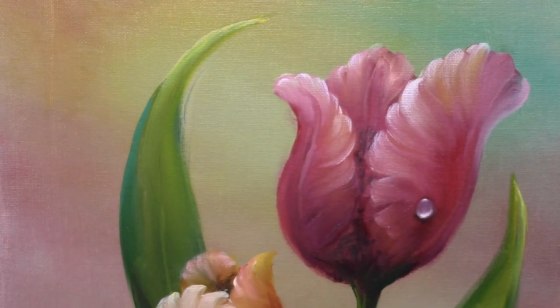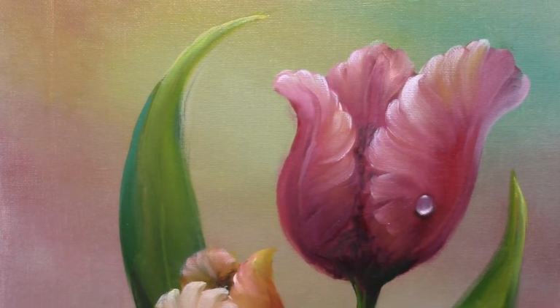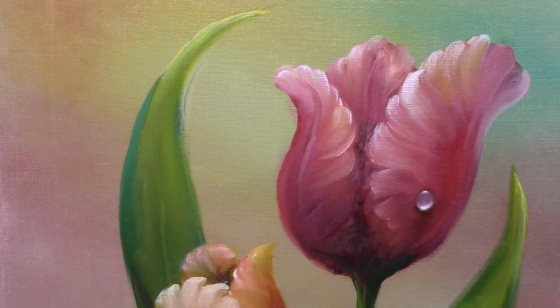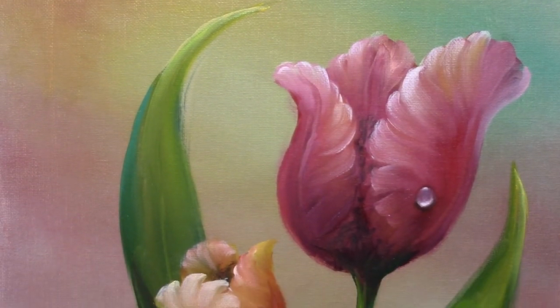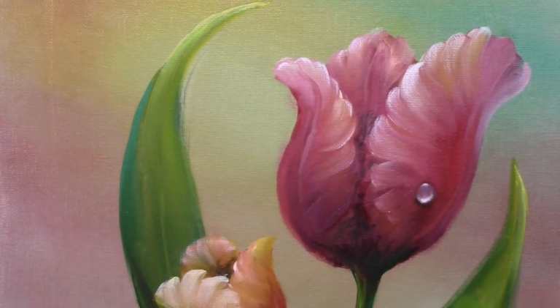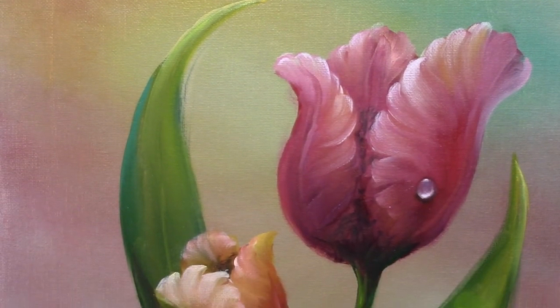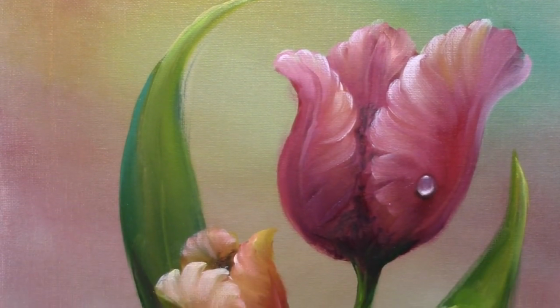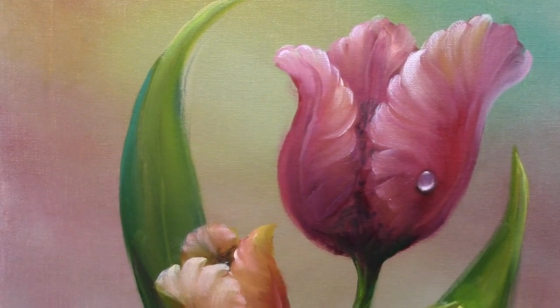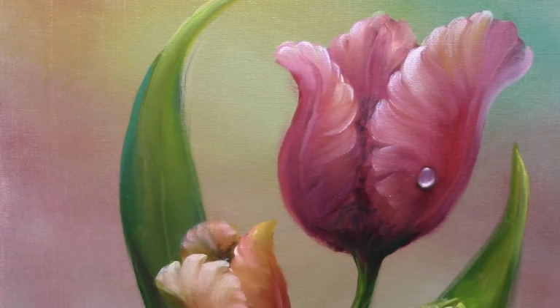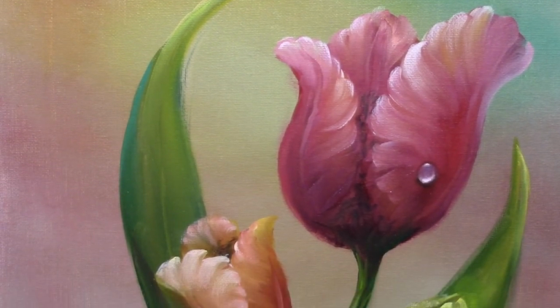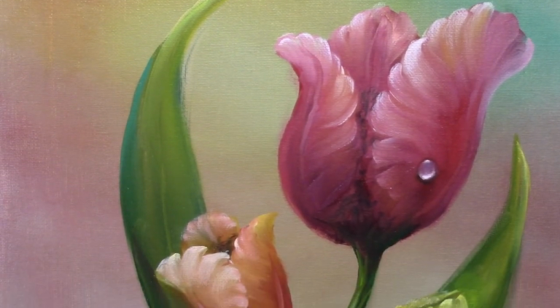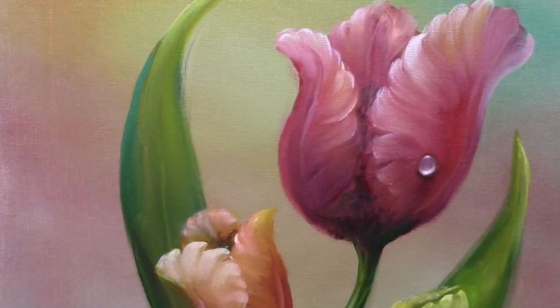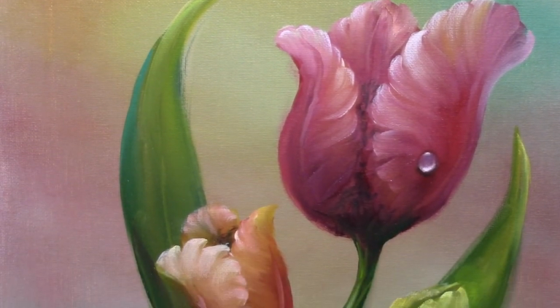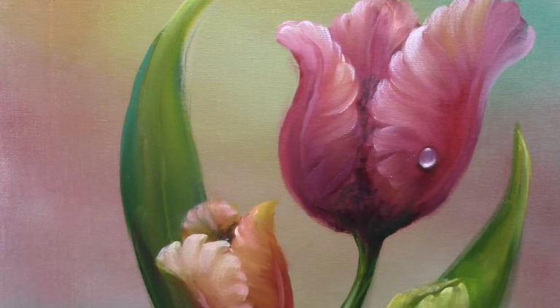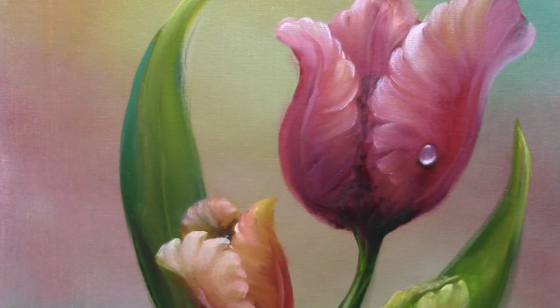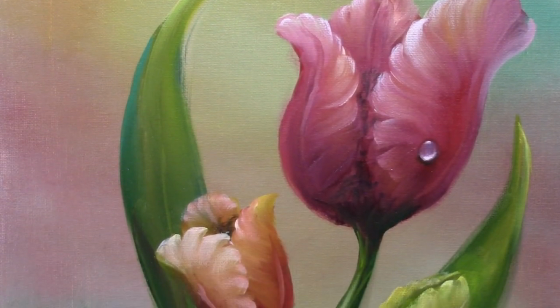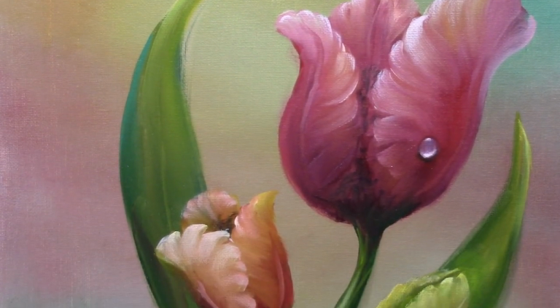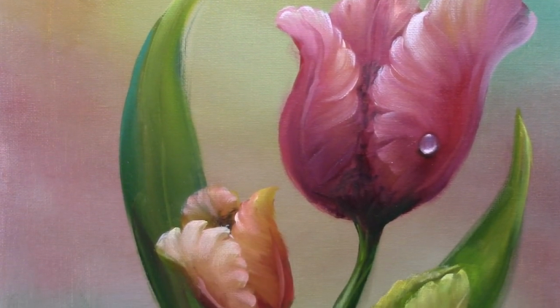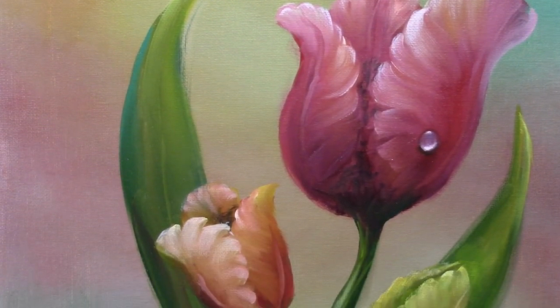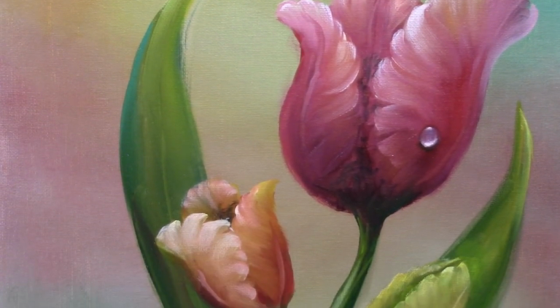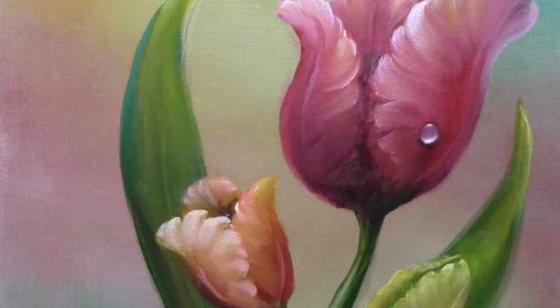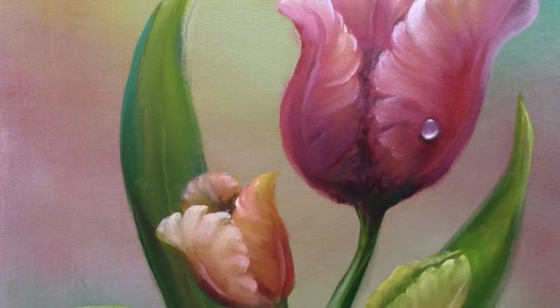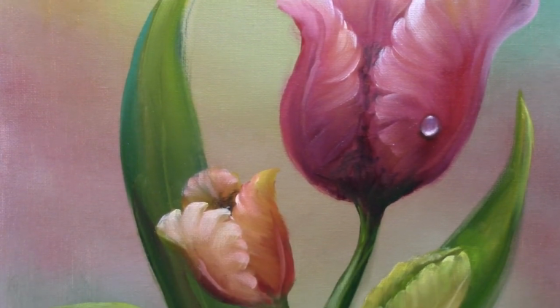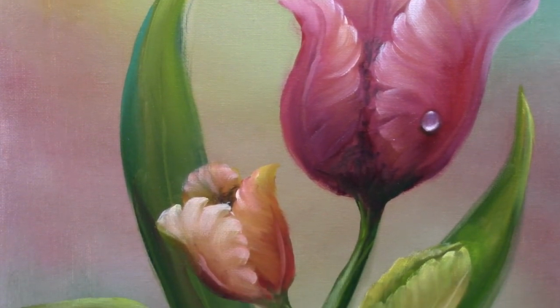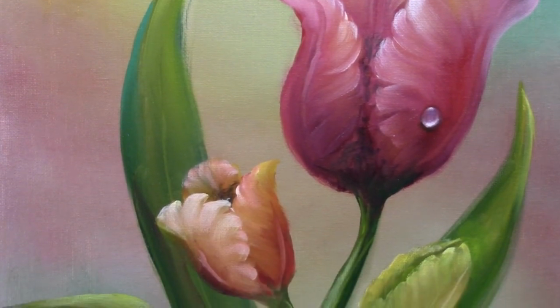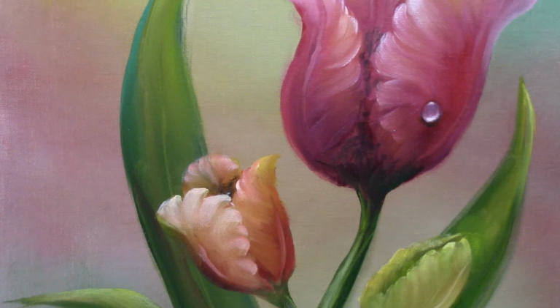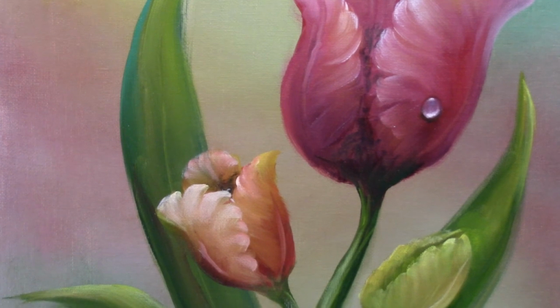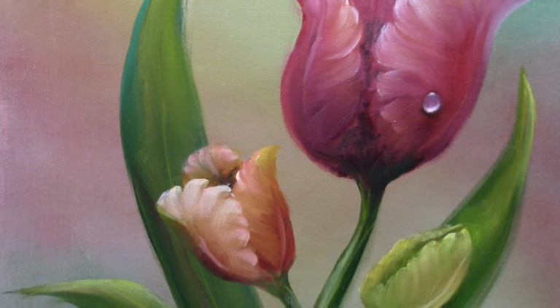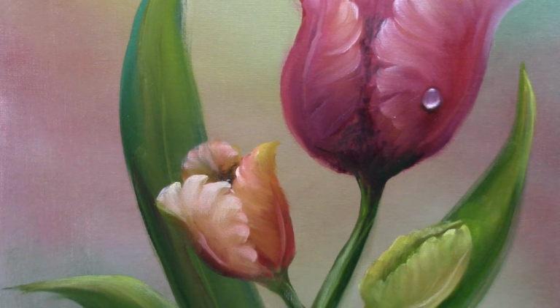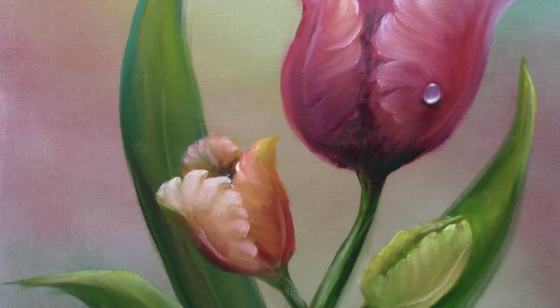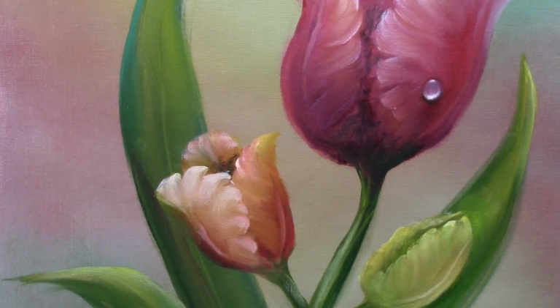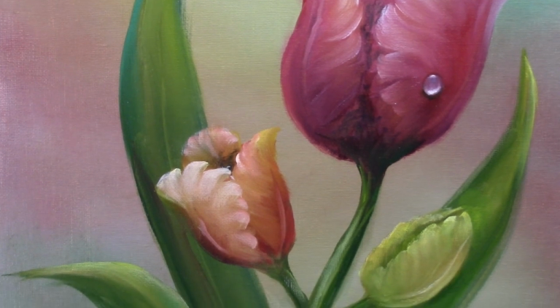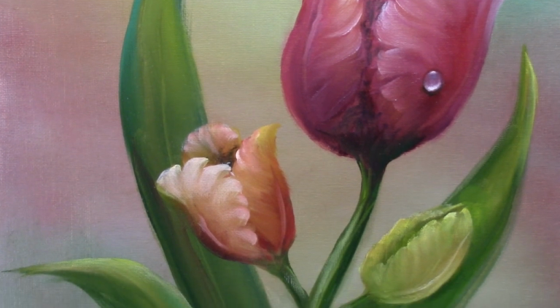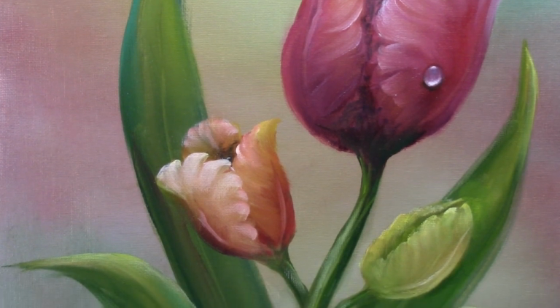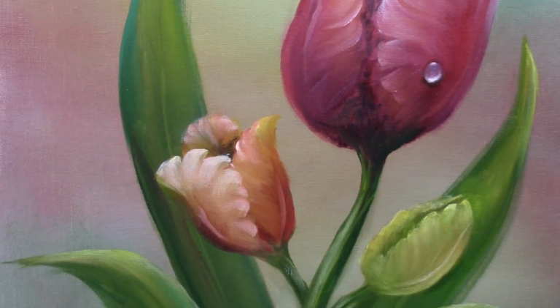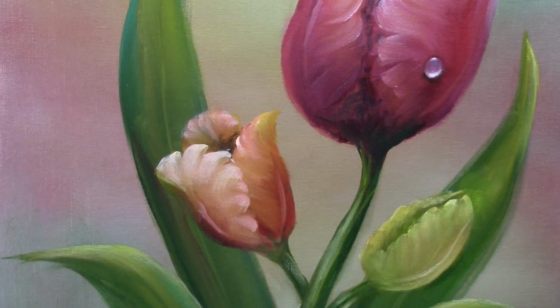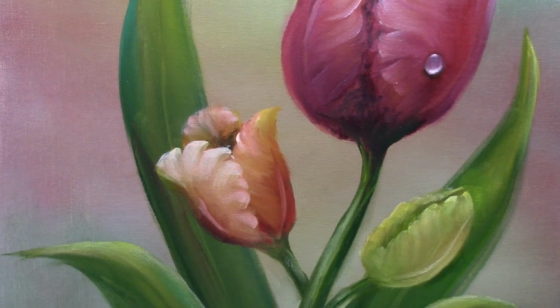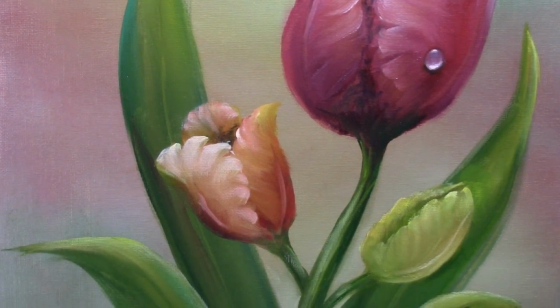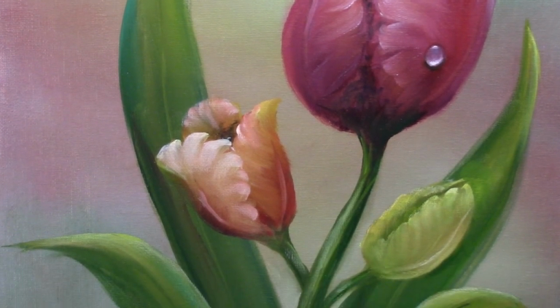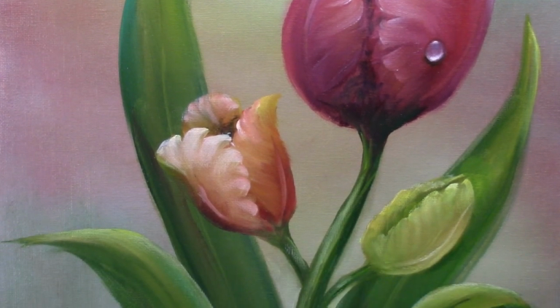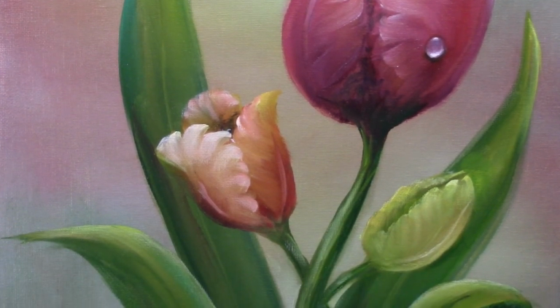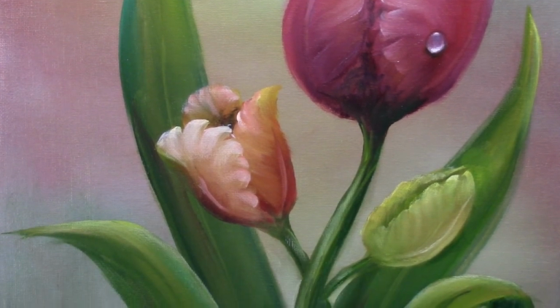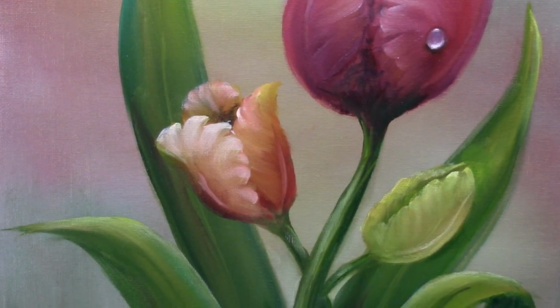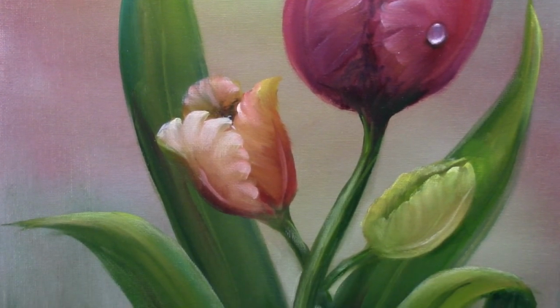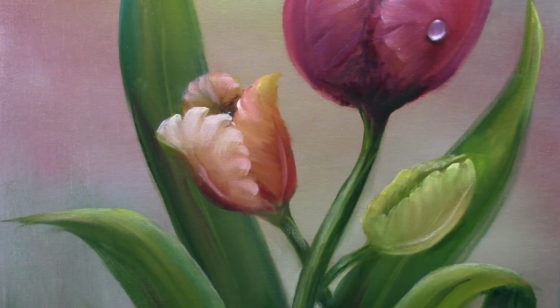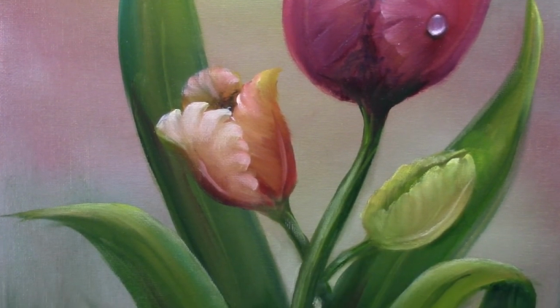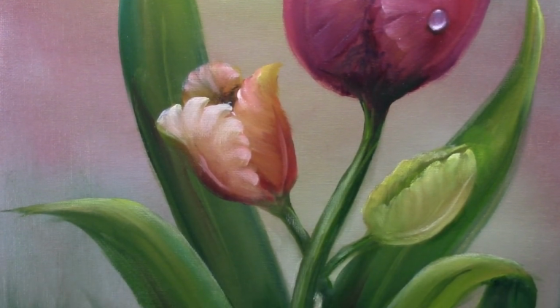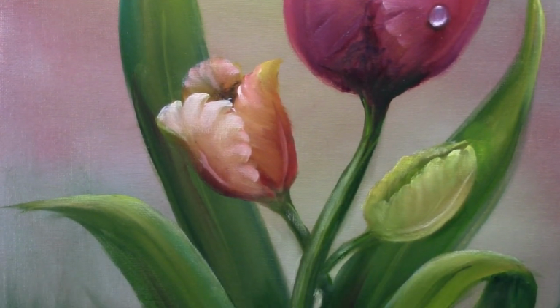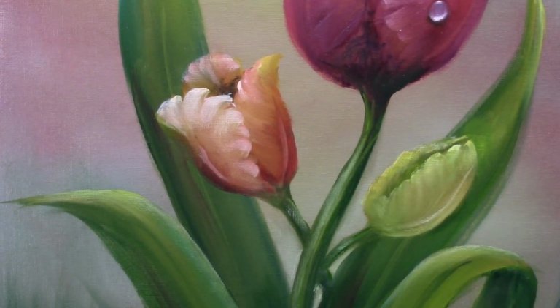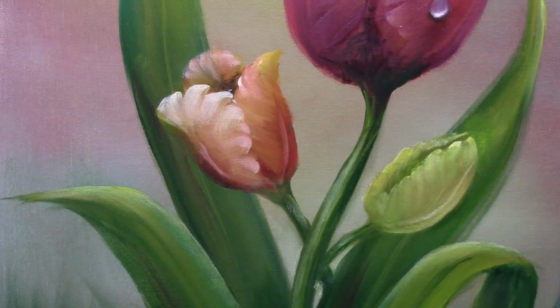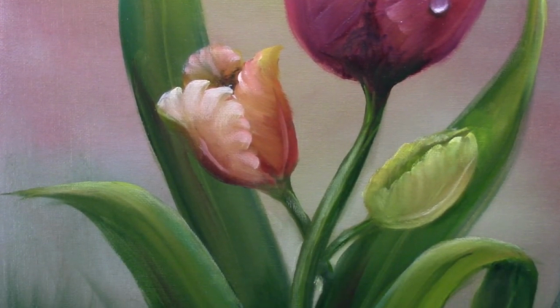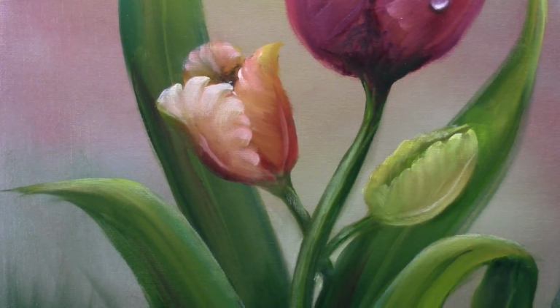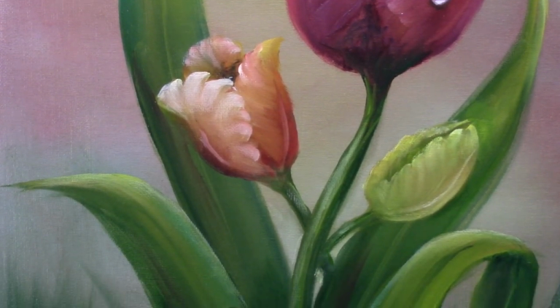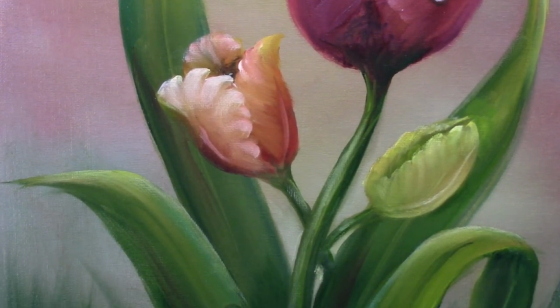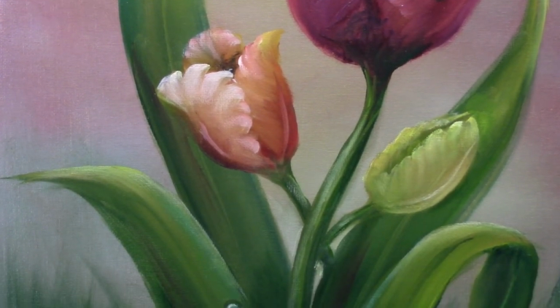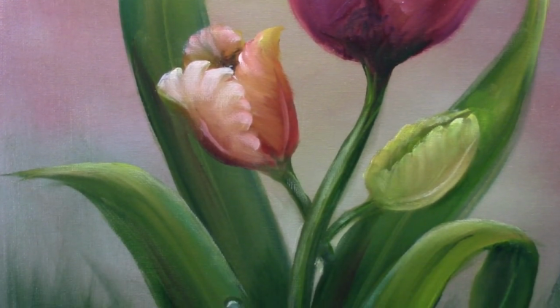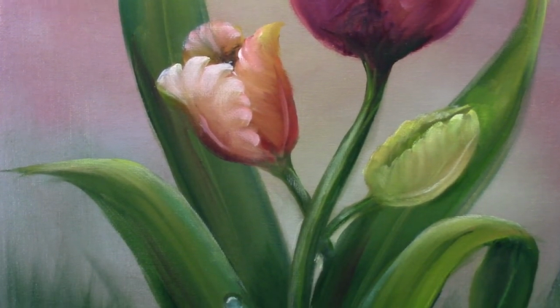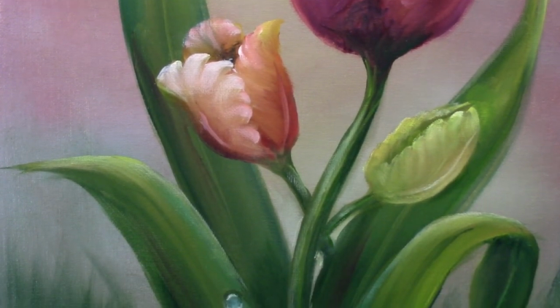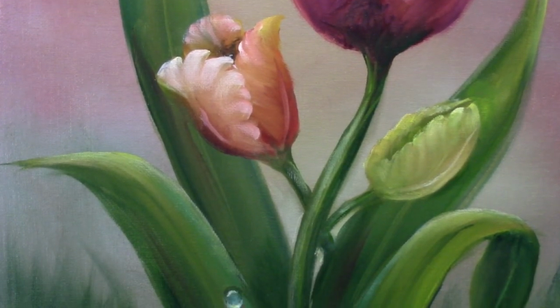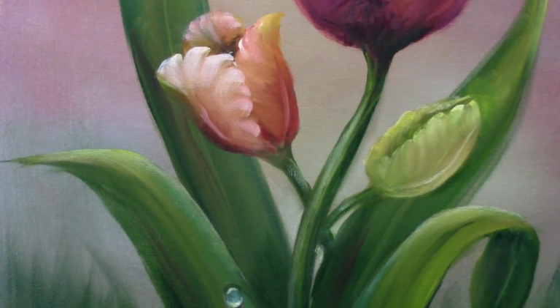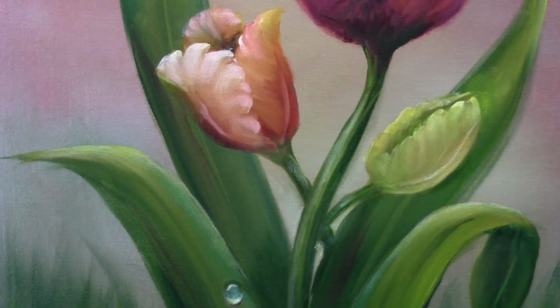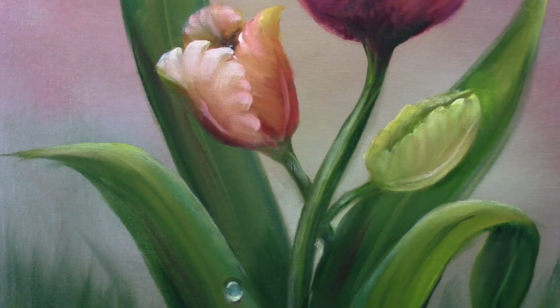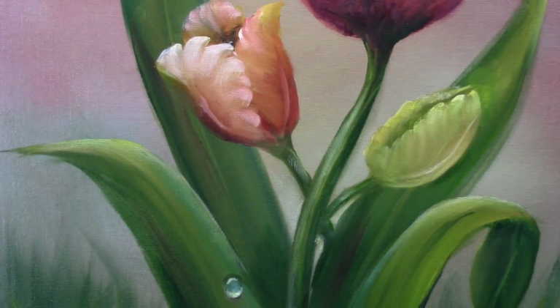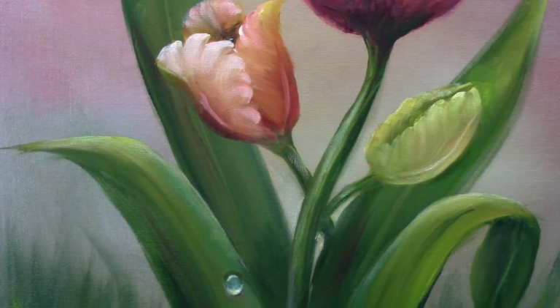Here is an example of another painting you might like to try. Thanks for joining me today — see you next time, bye-bye.